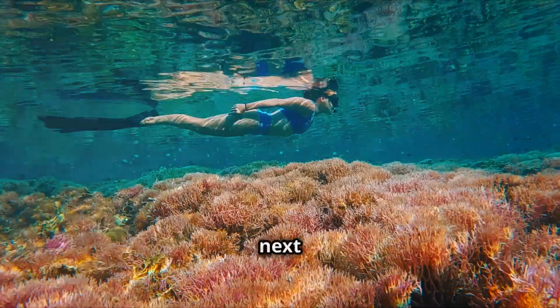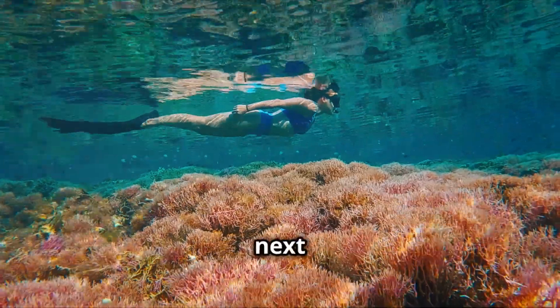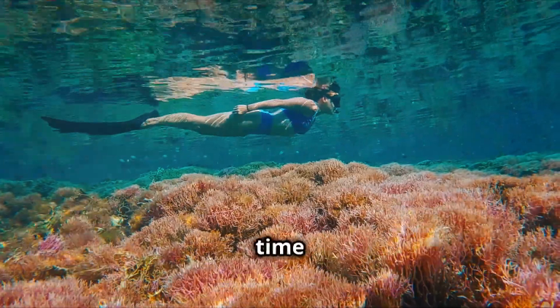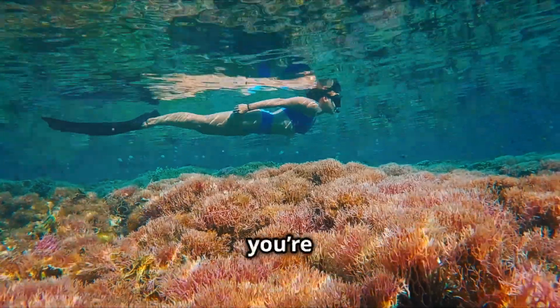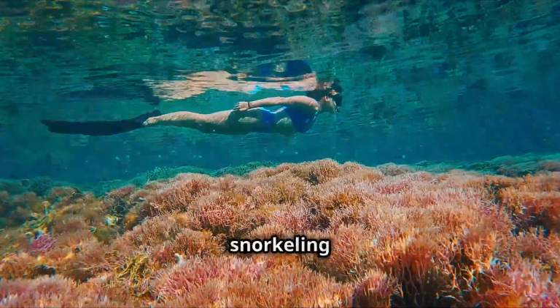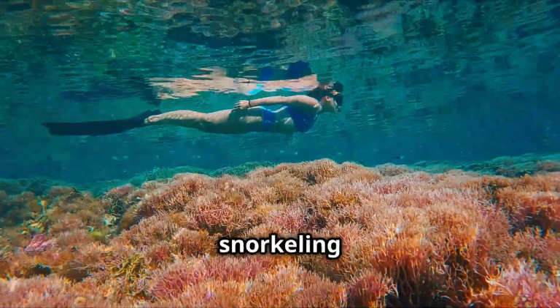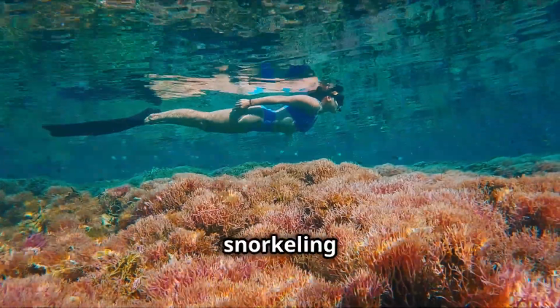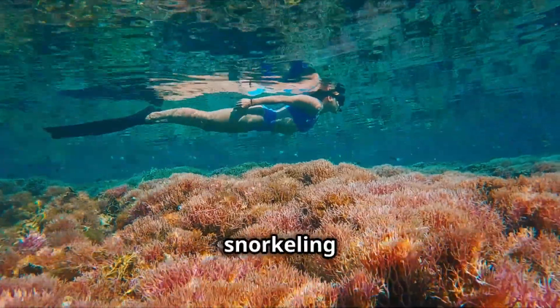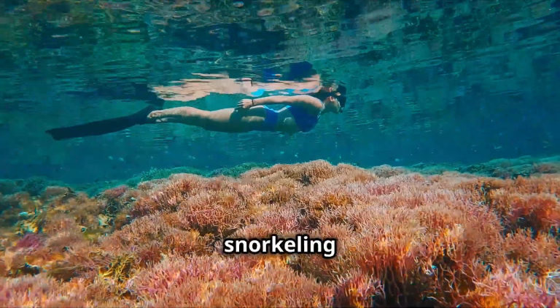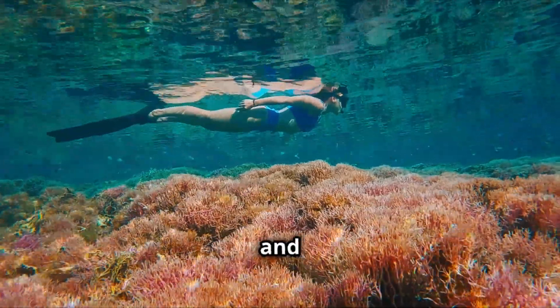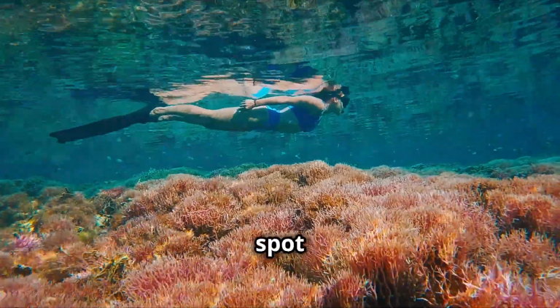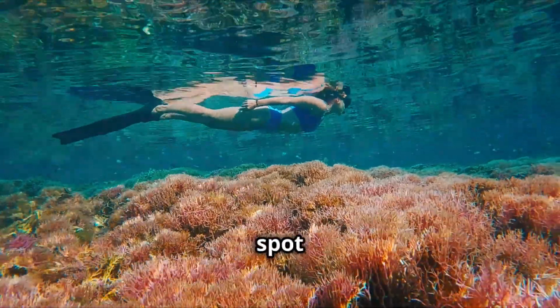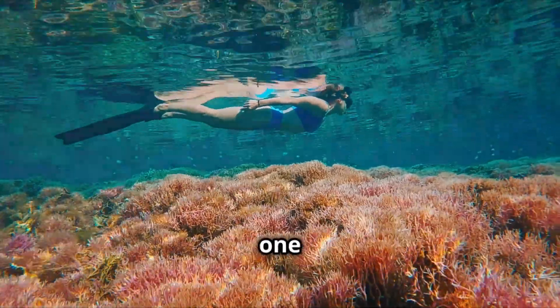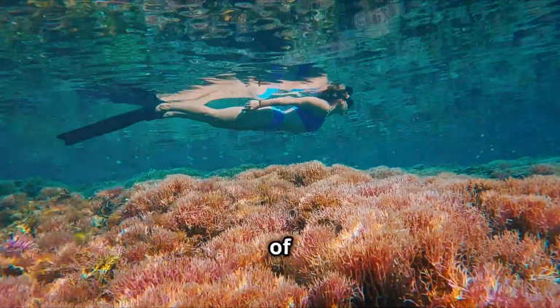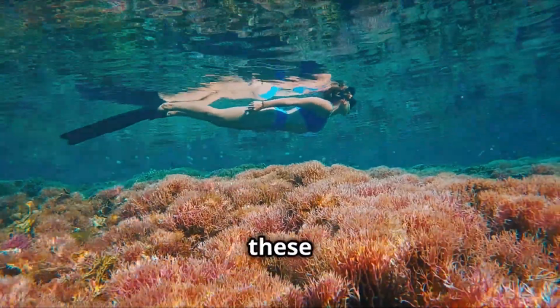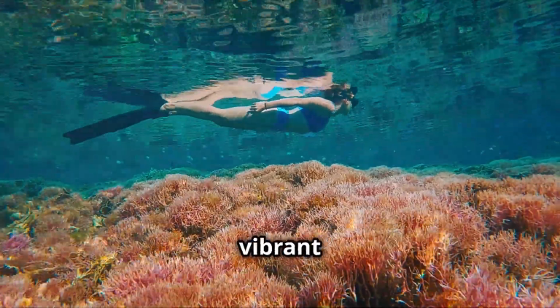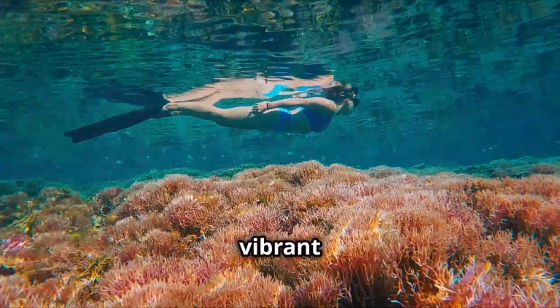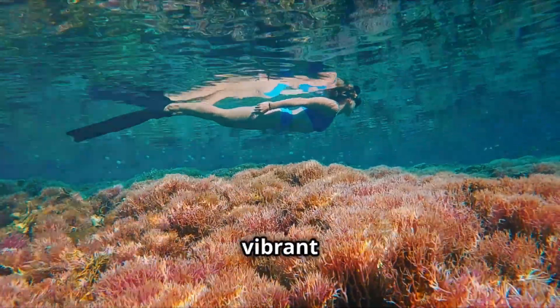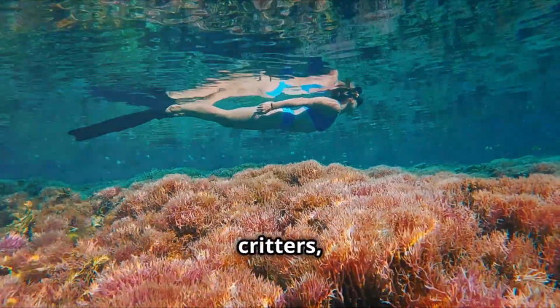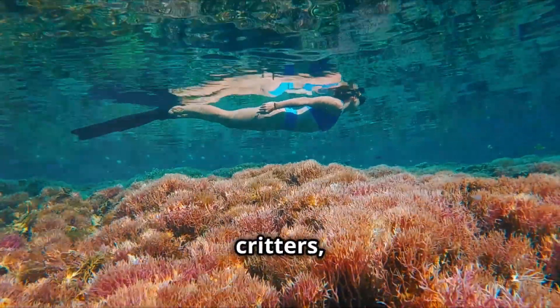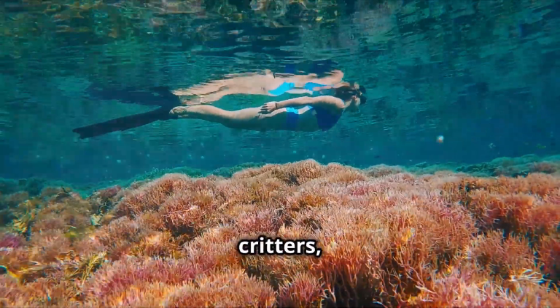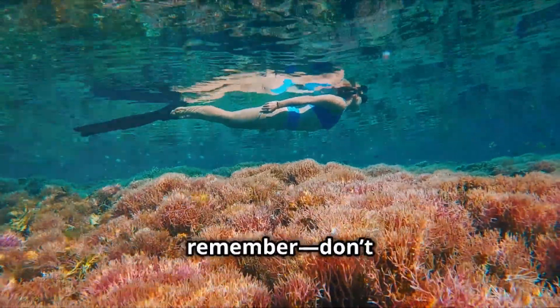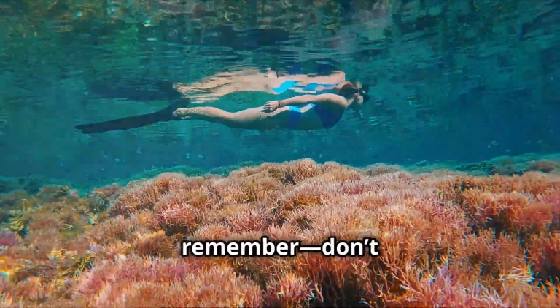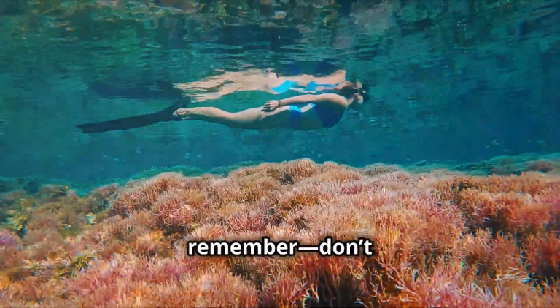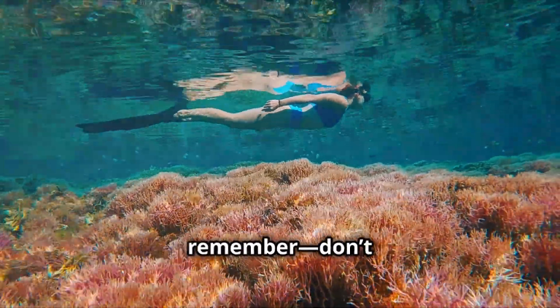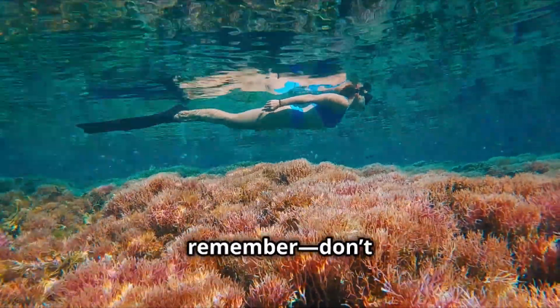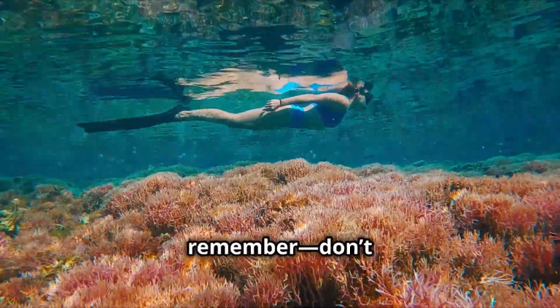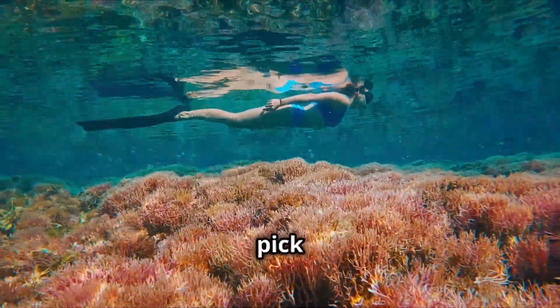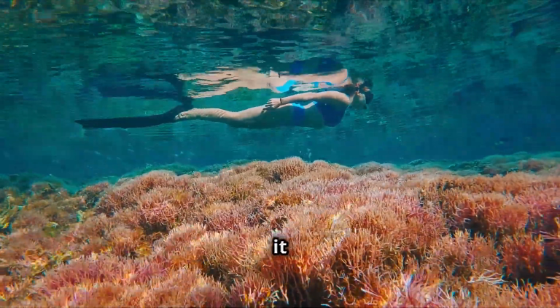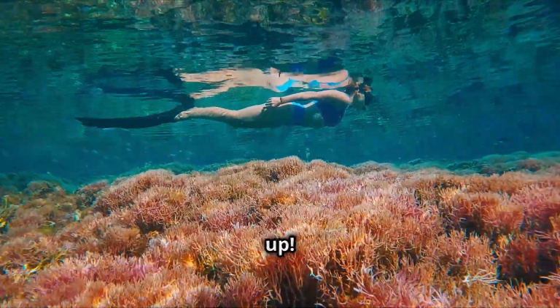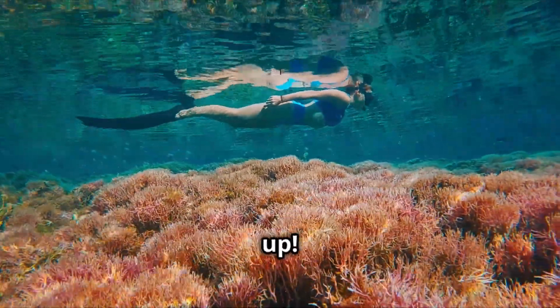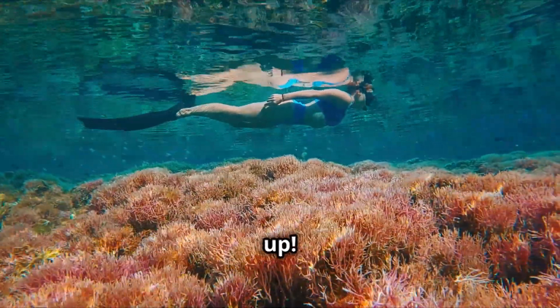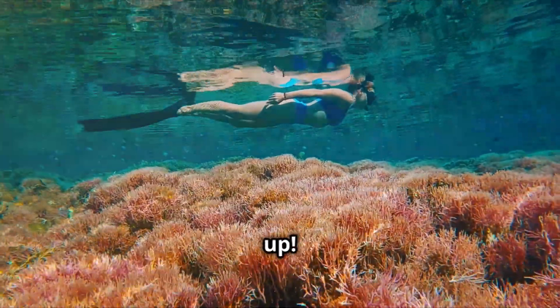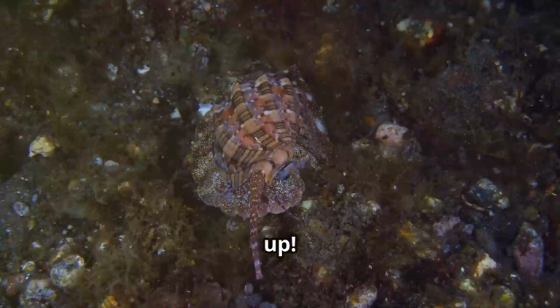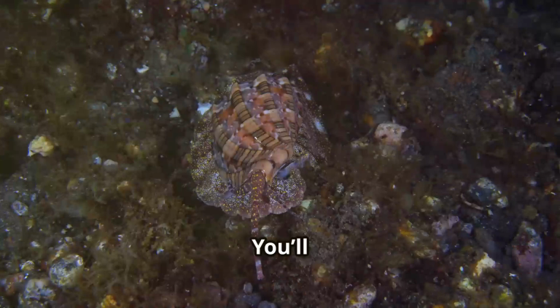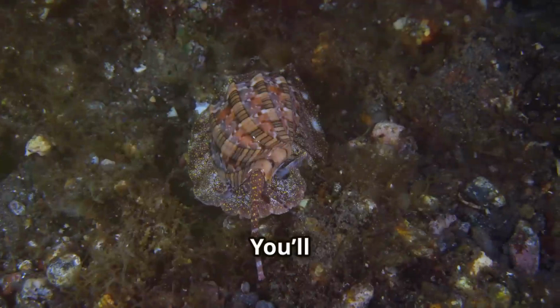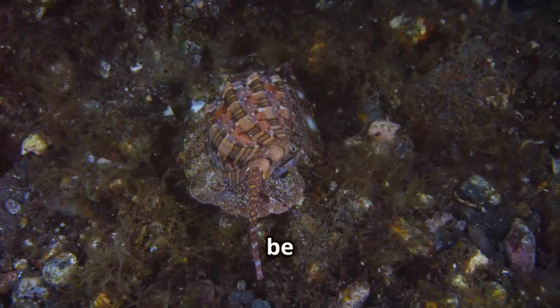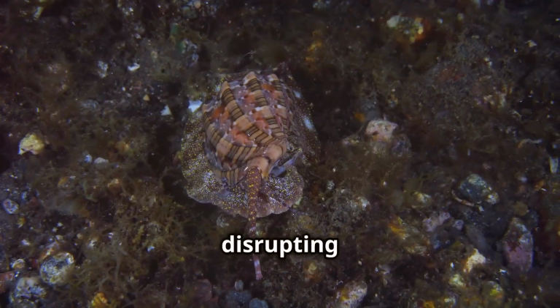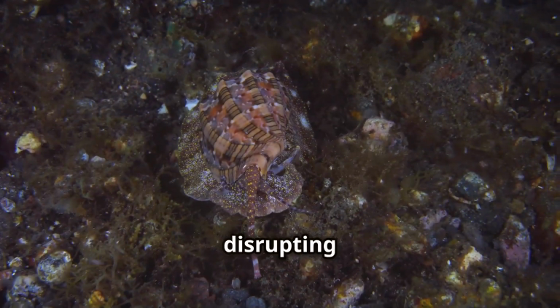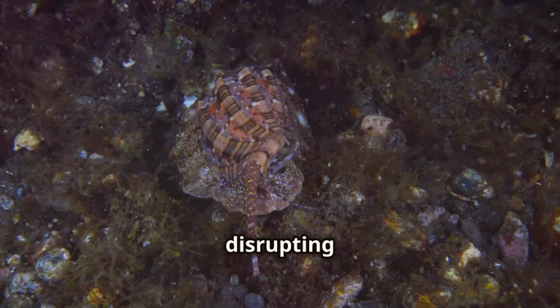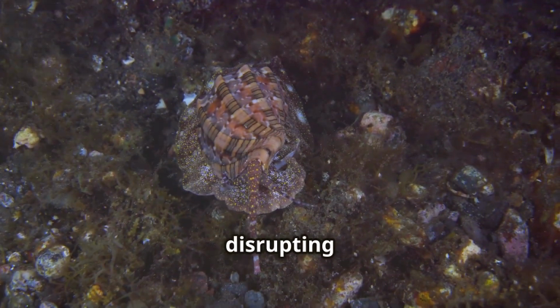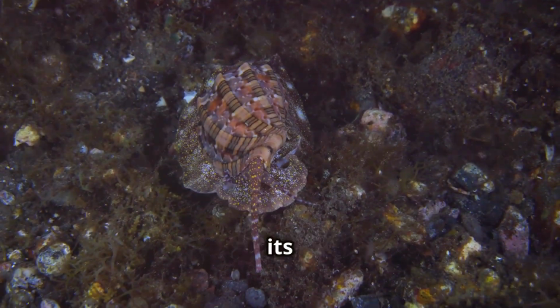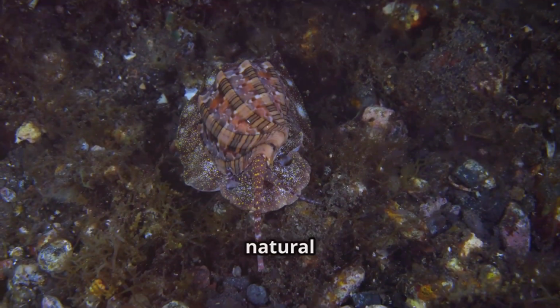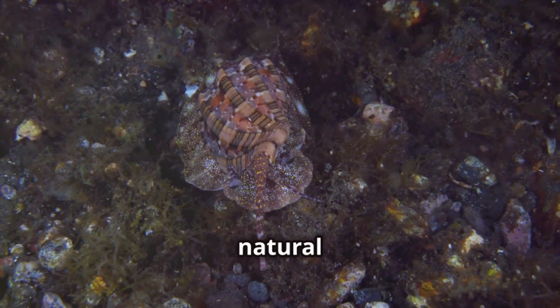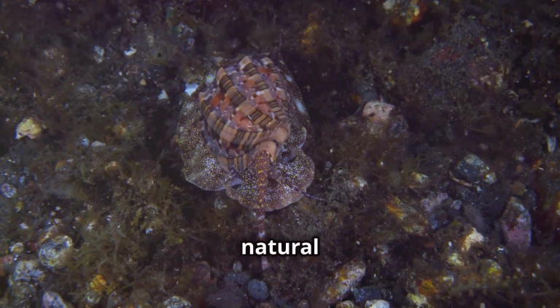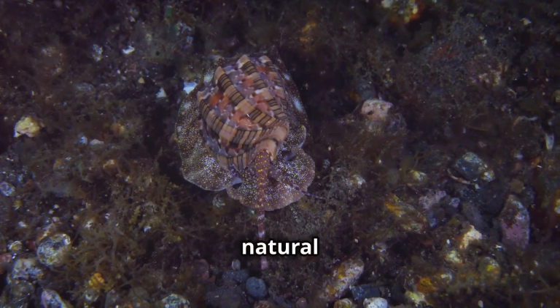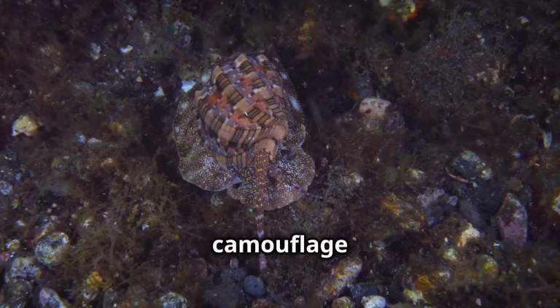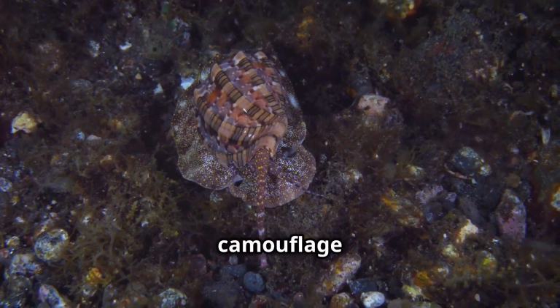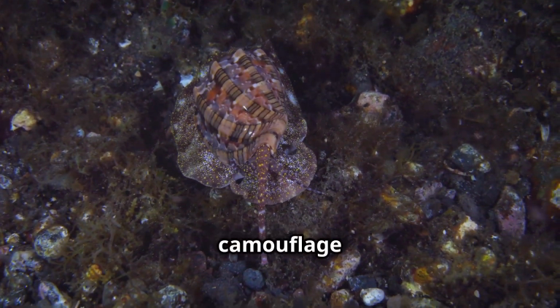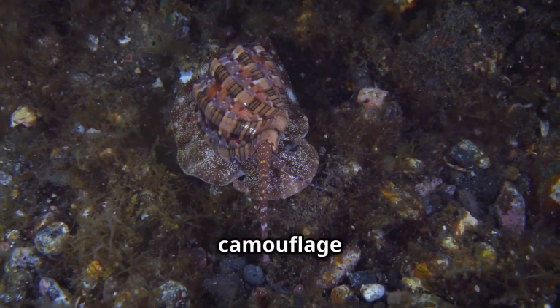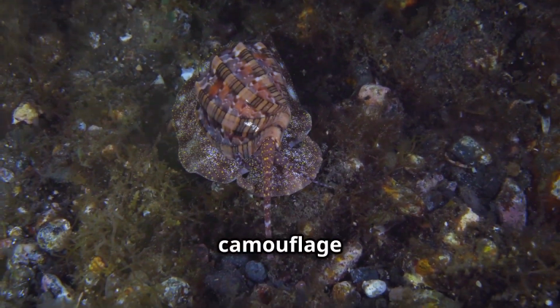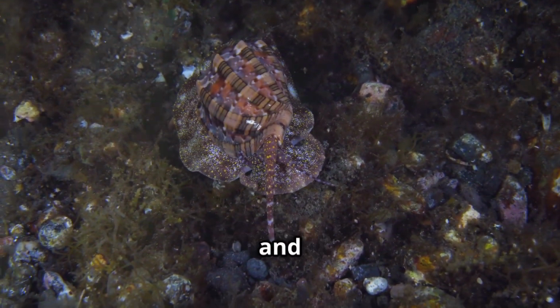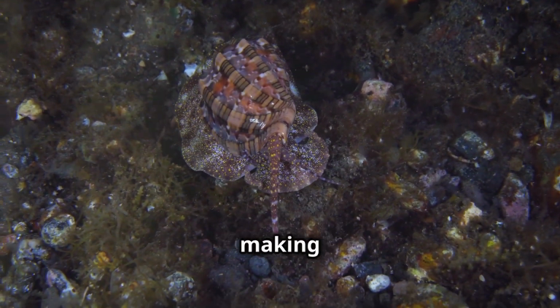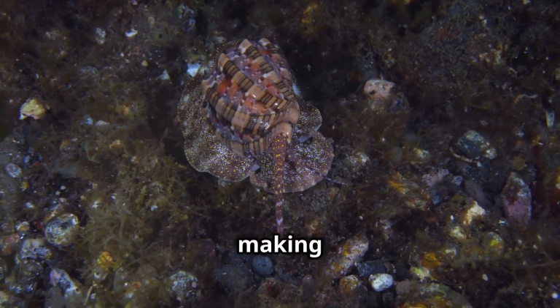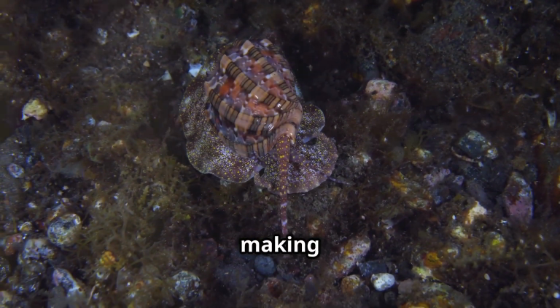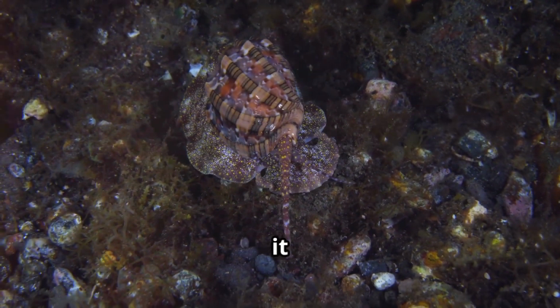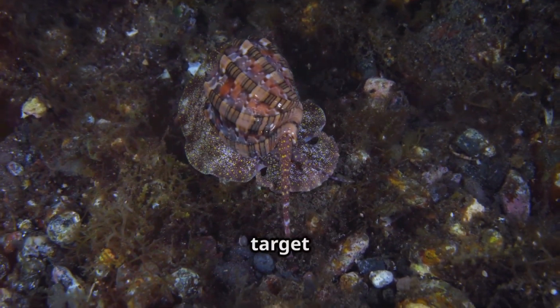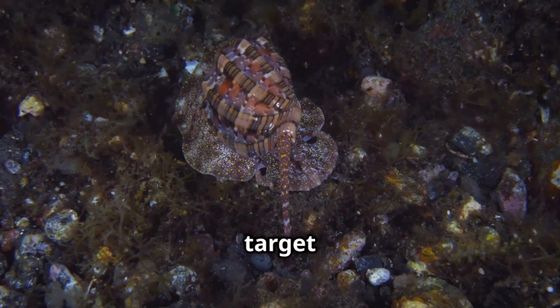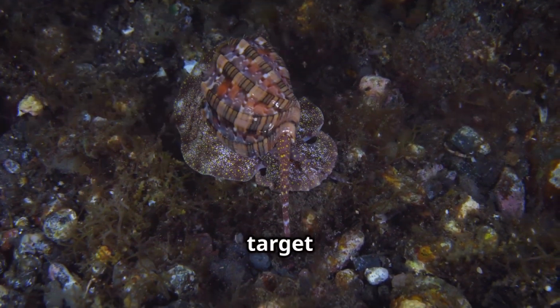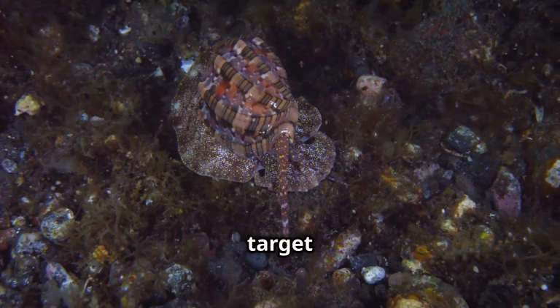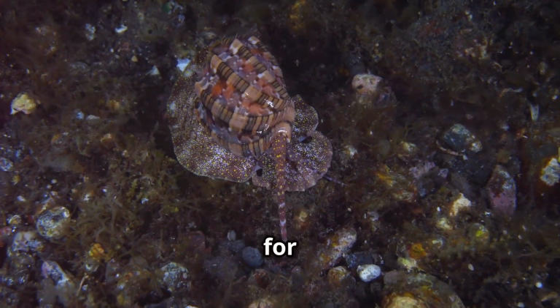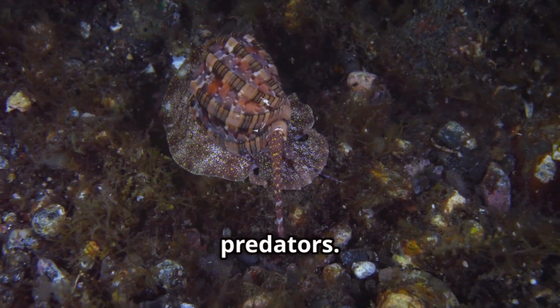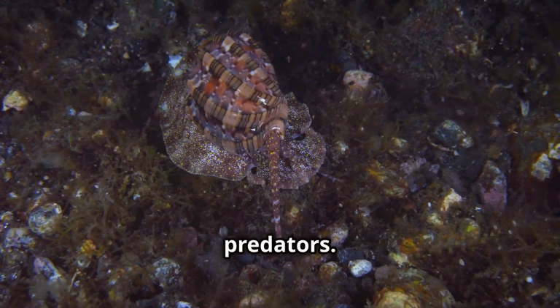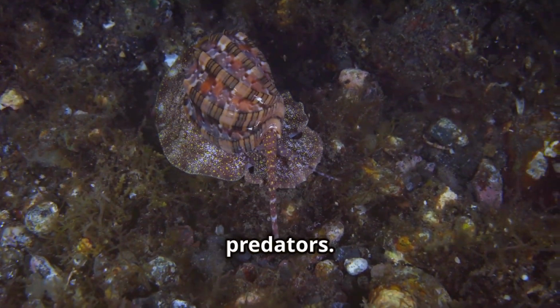So next time you're snorkeling and spot one of these vibrant critters, remember — don't pick it up. You'll be disrupting its natural camouflage and making it a target for predators.